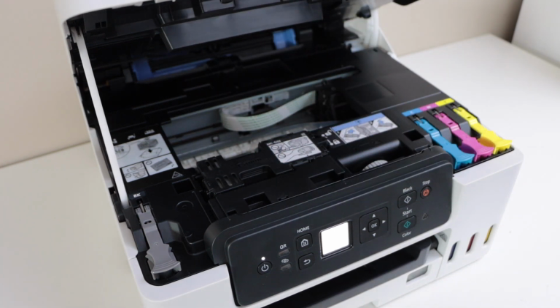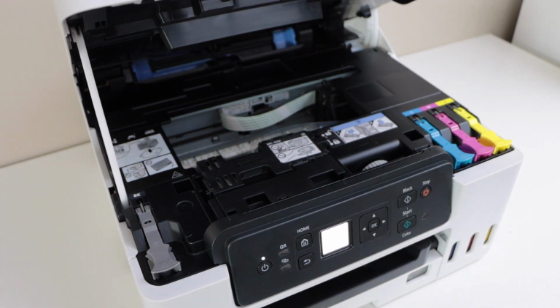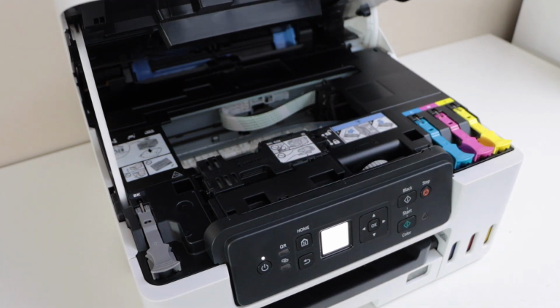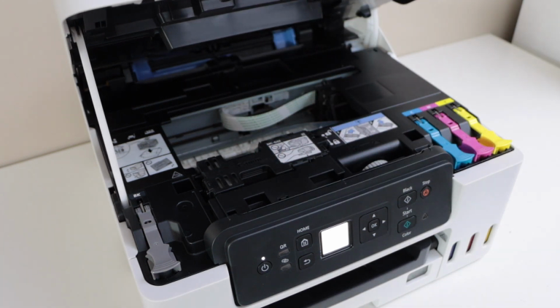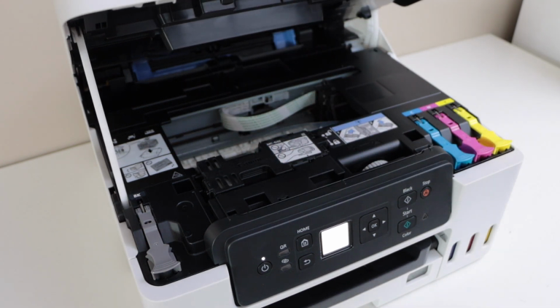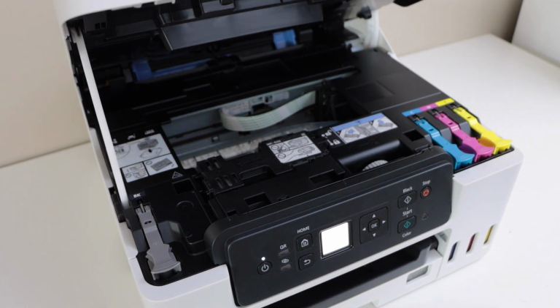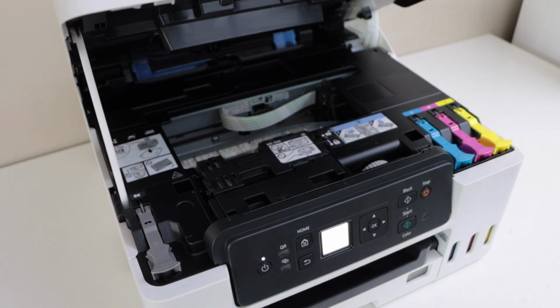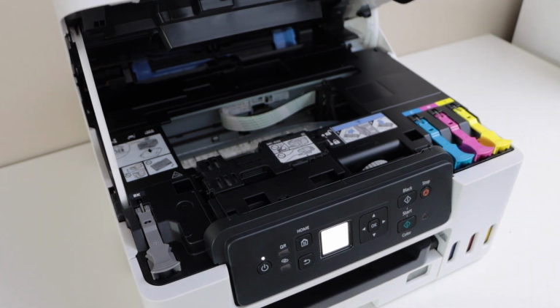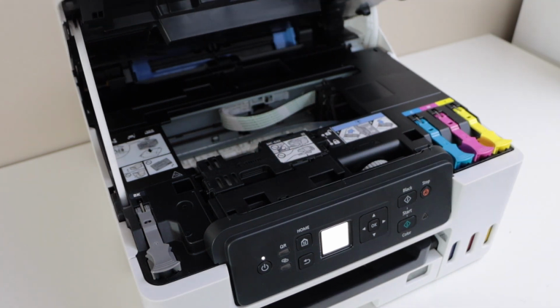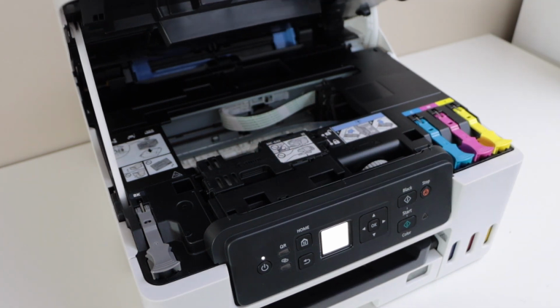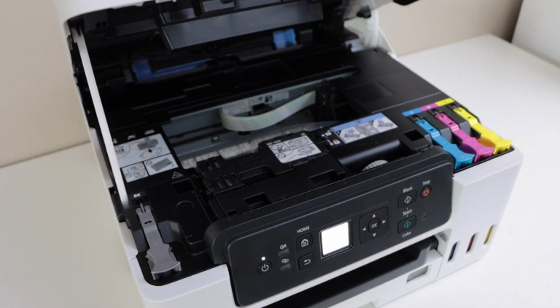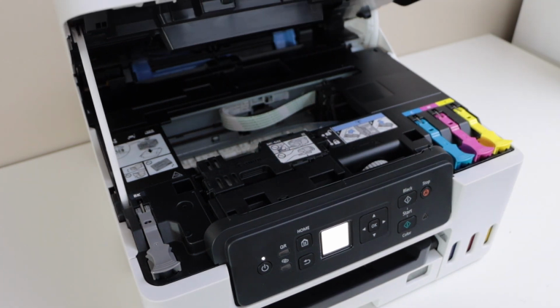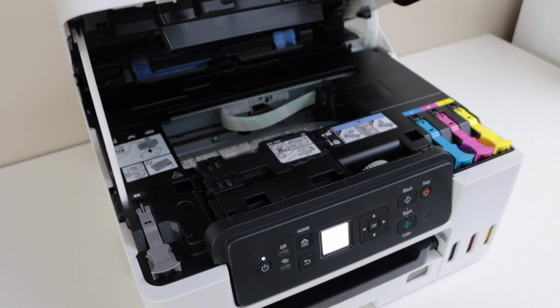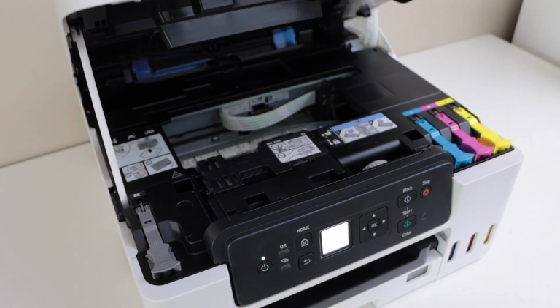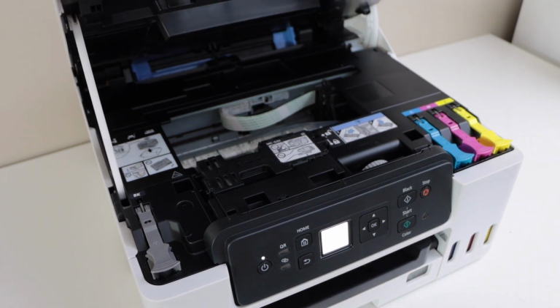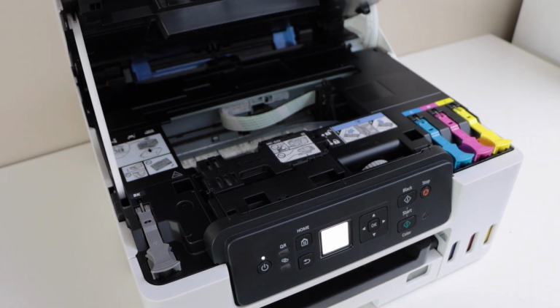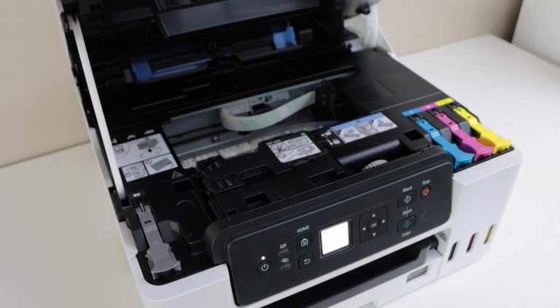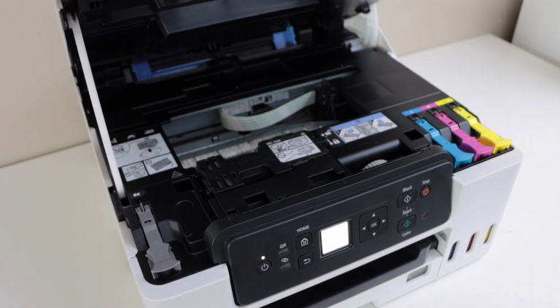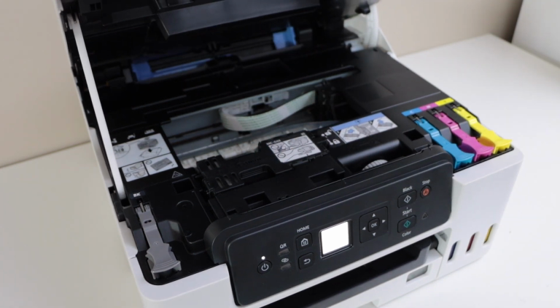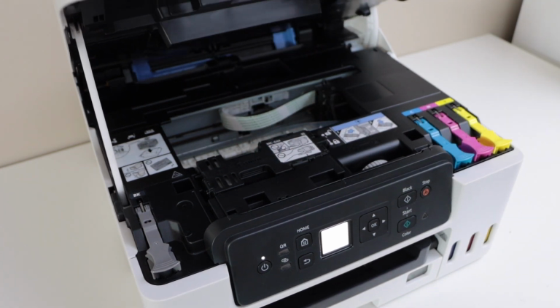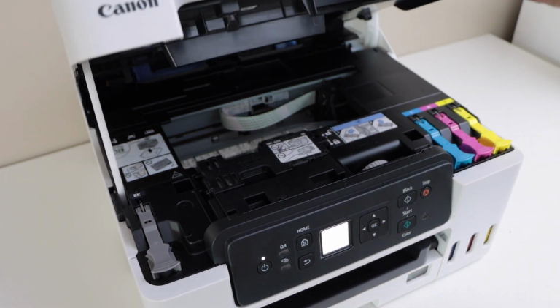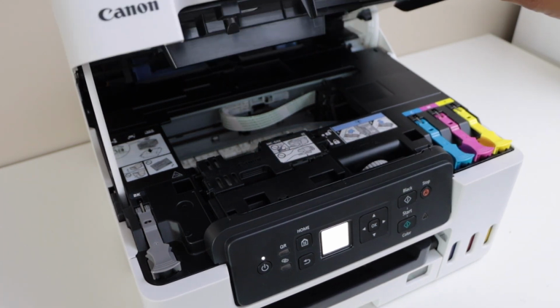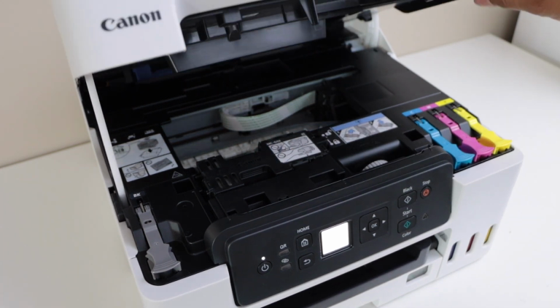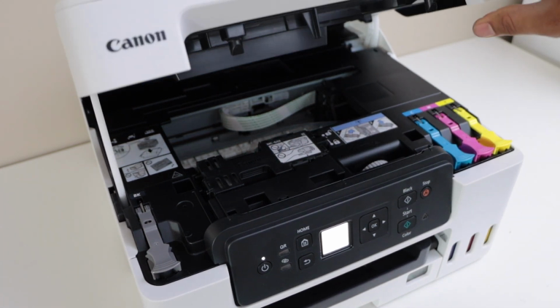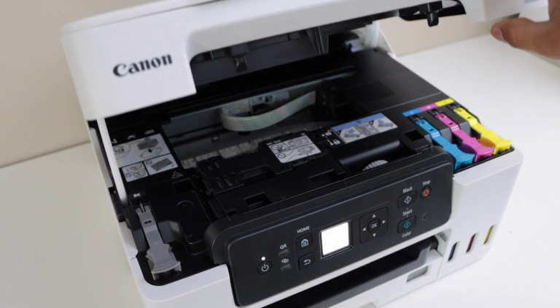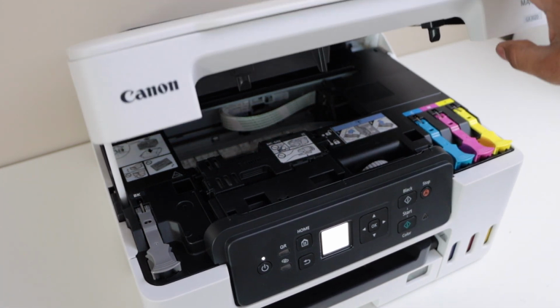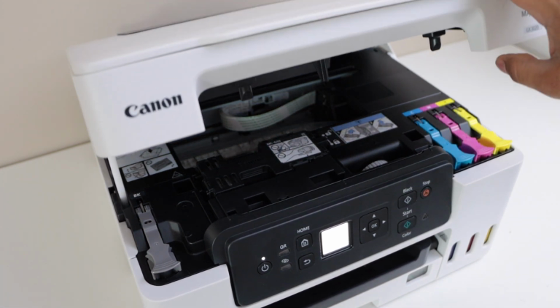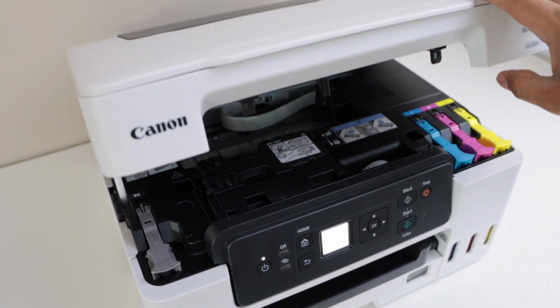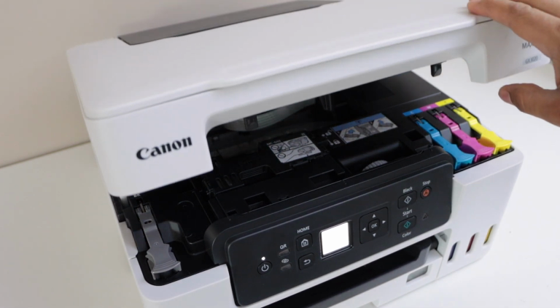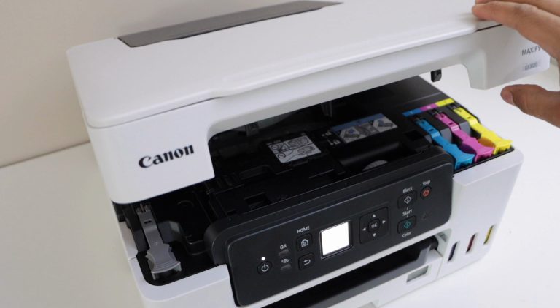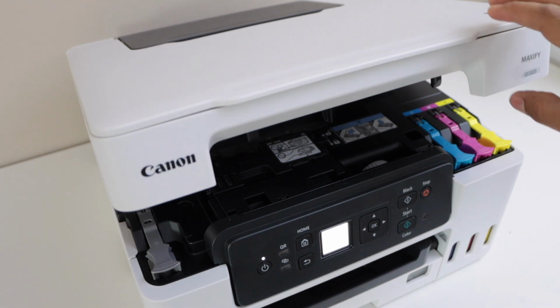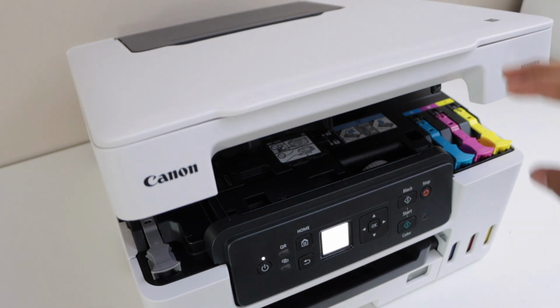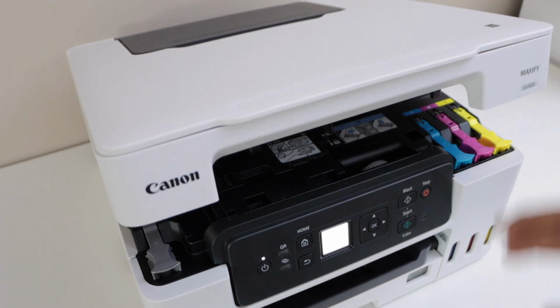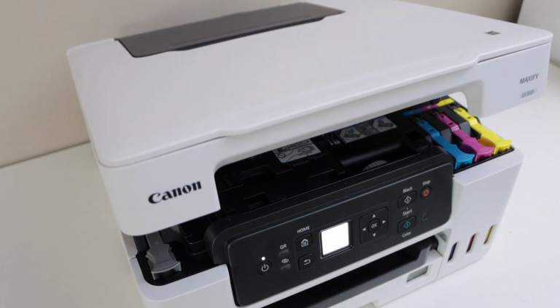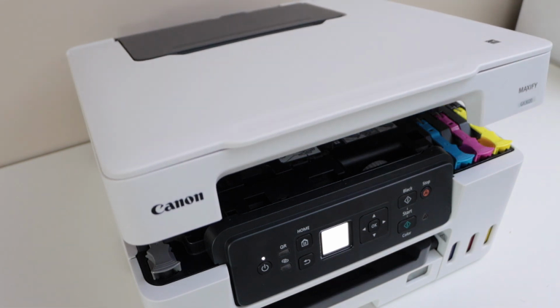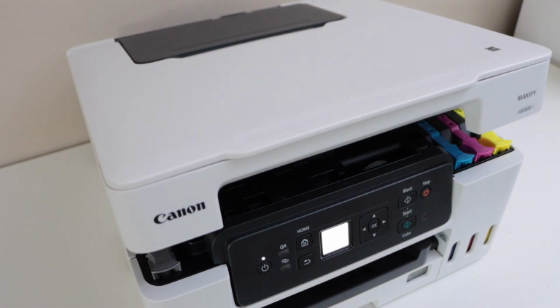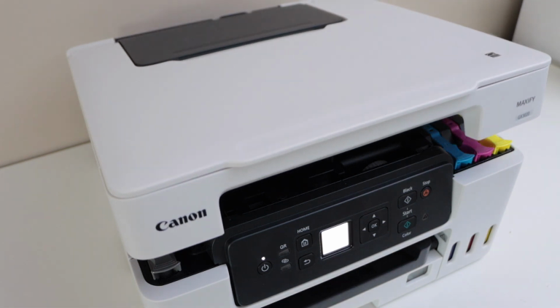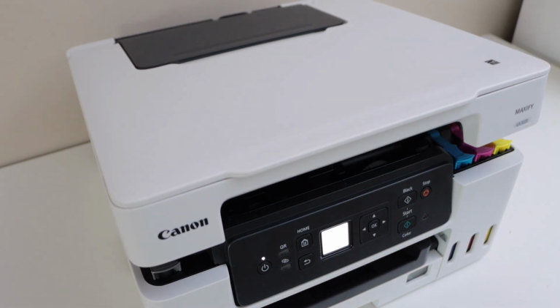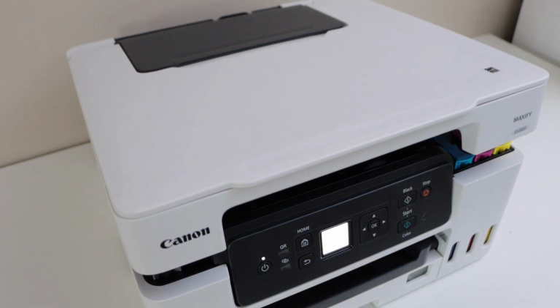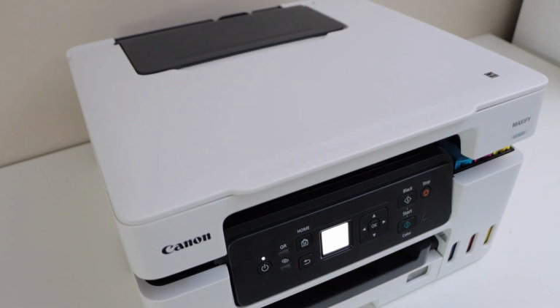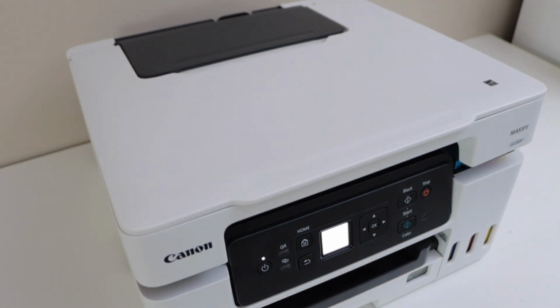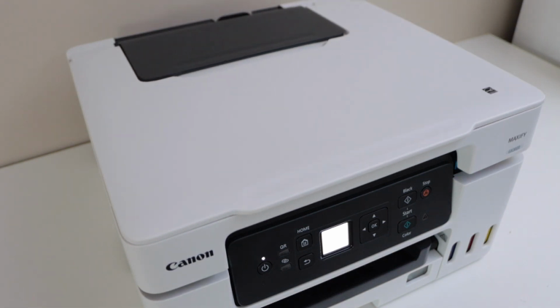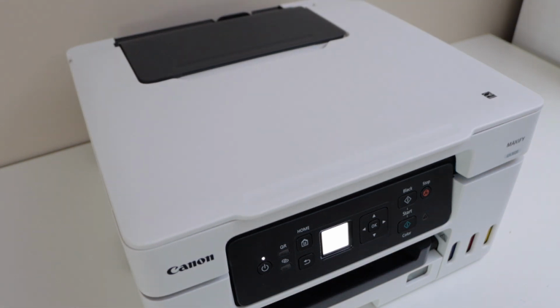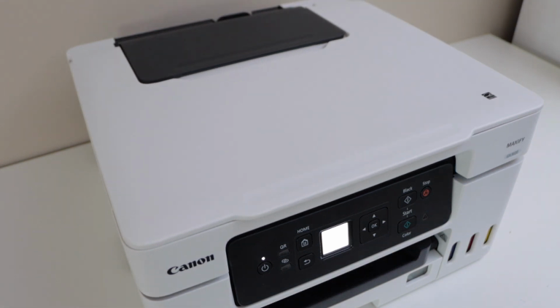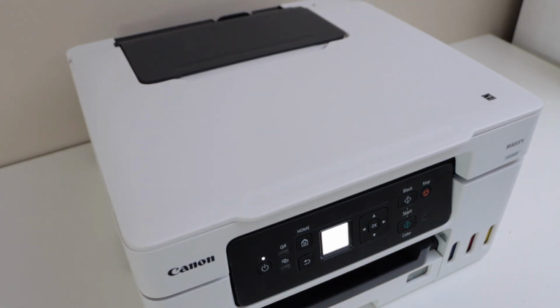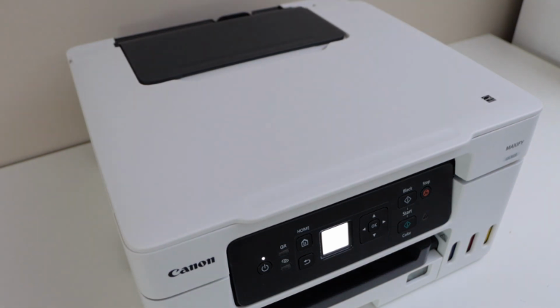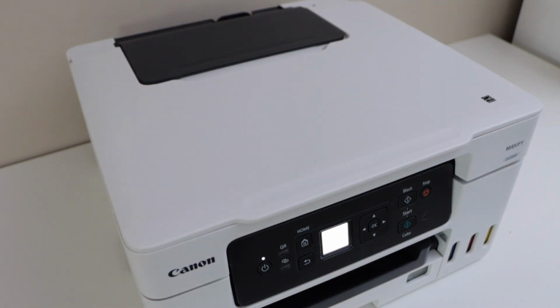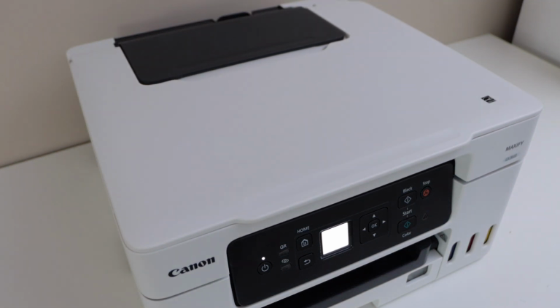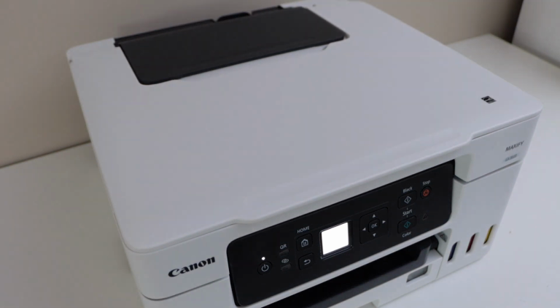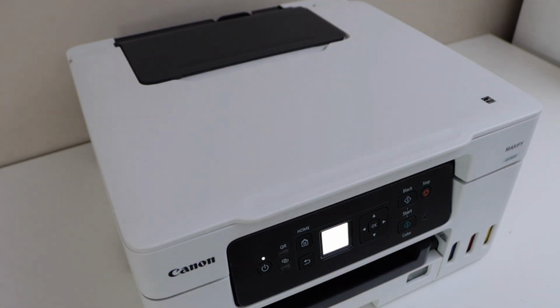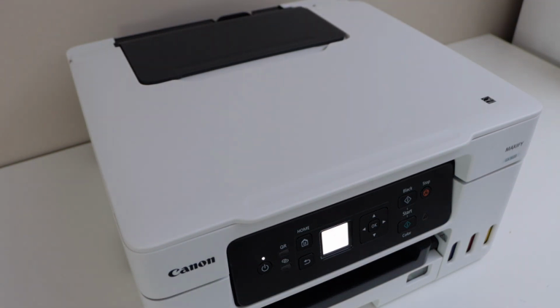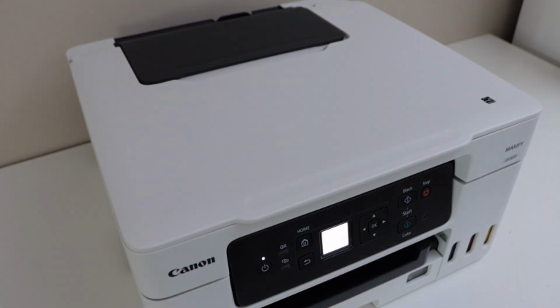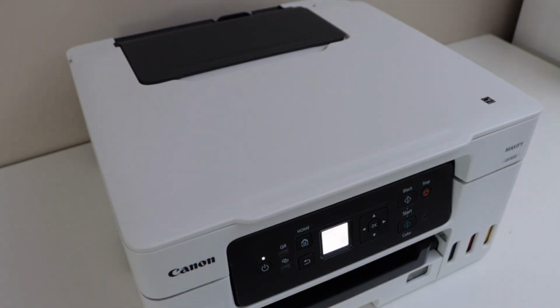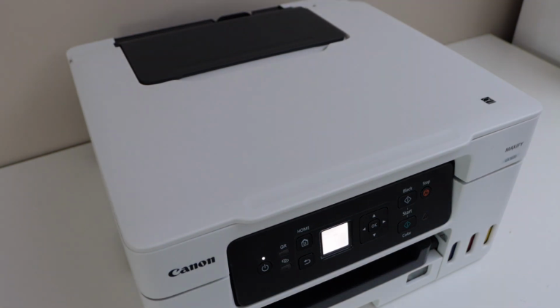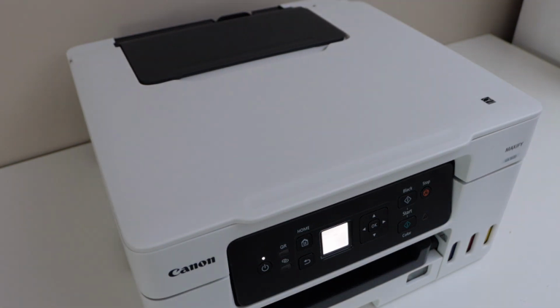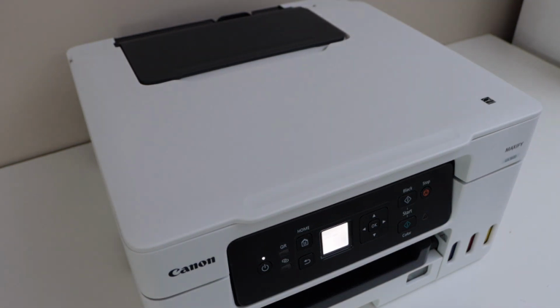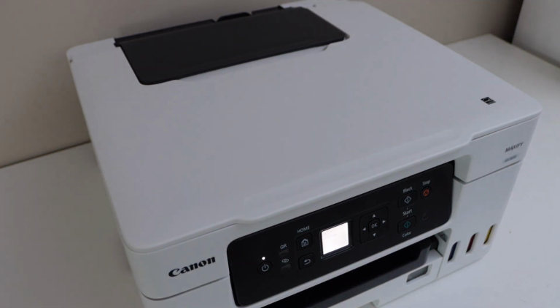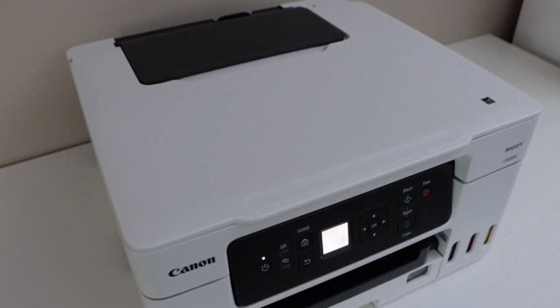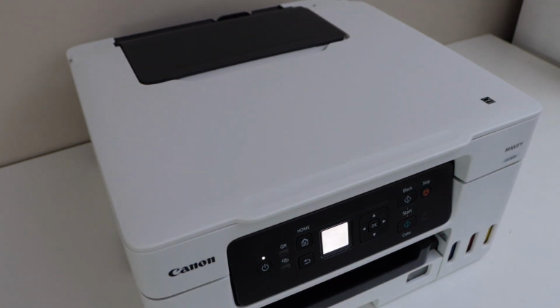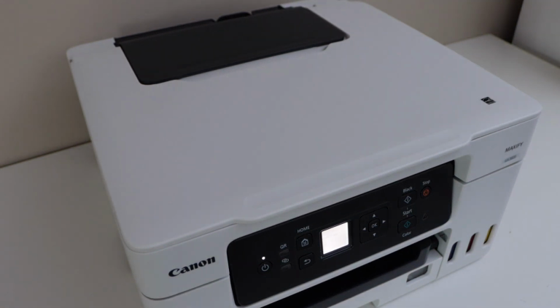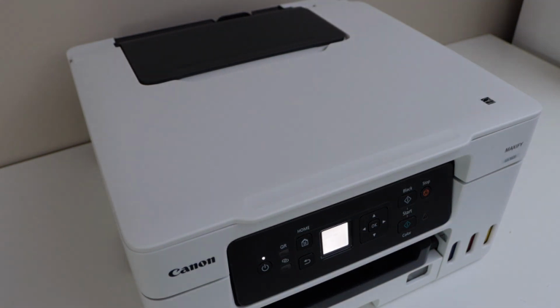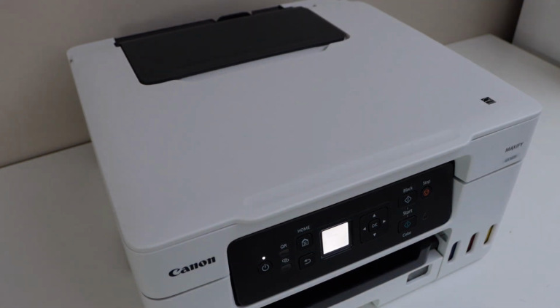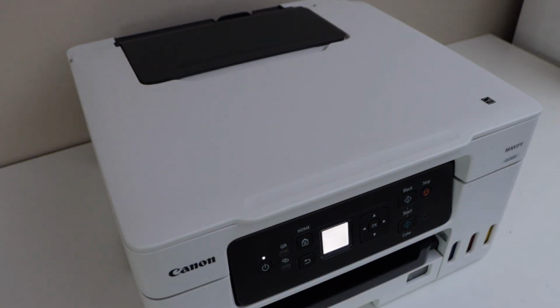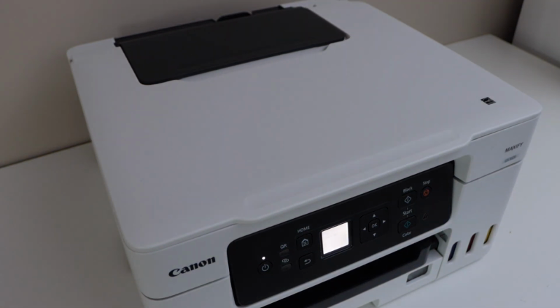Now close this section and you are ready to use your printer. Thanks for watching.